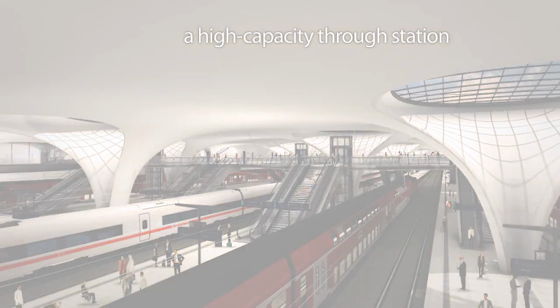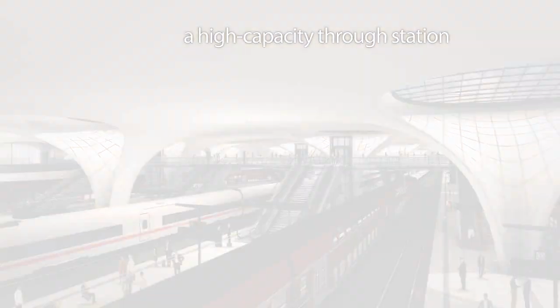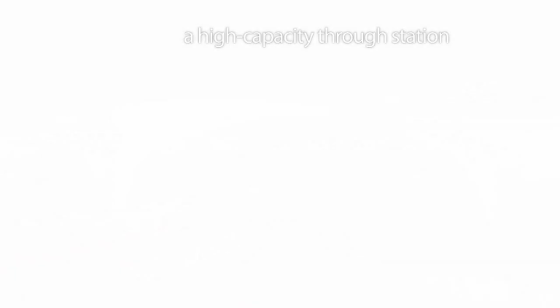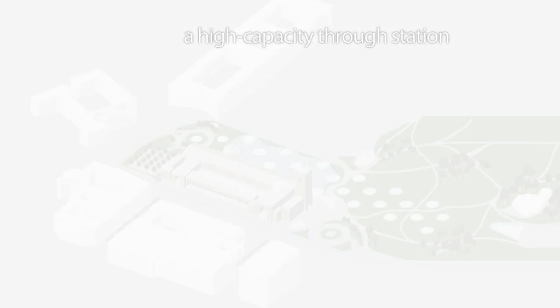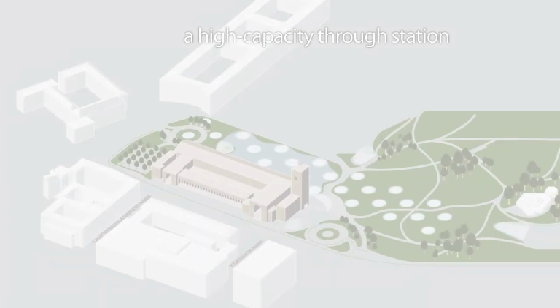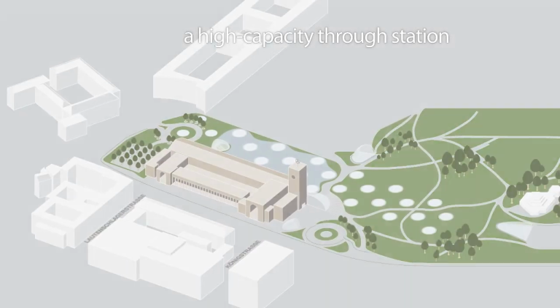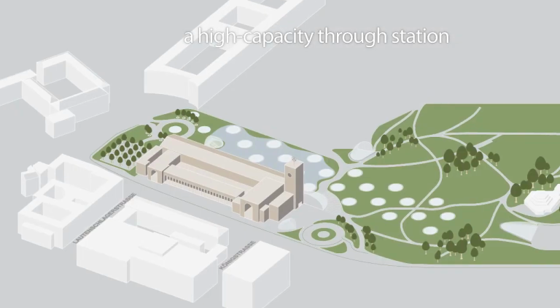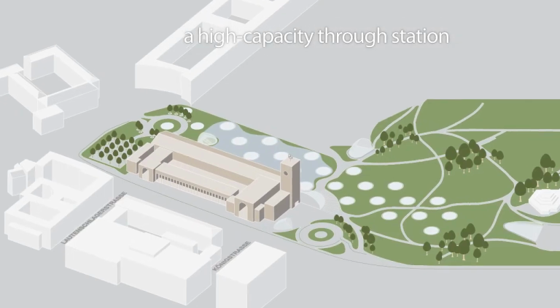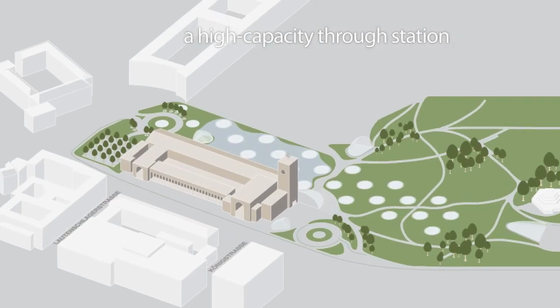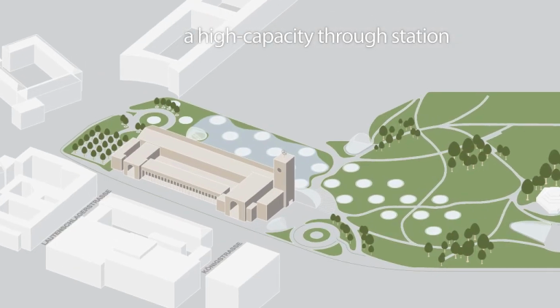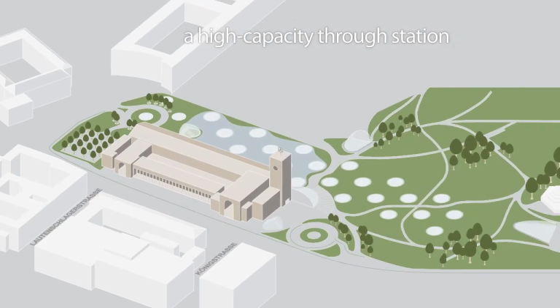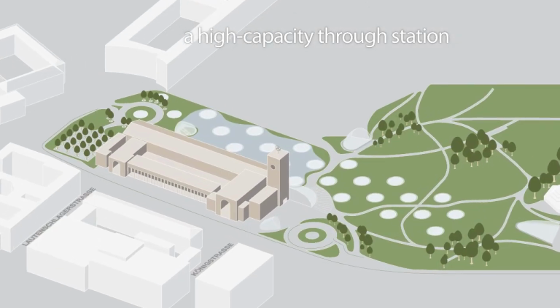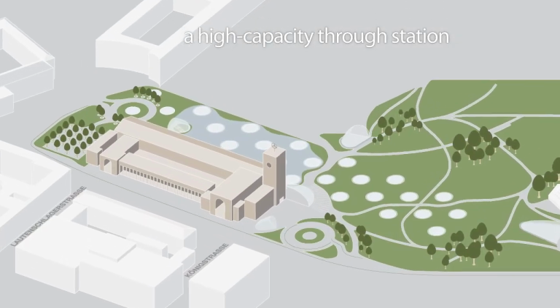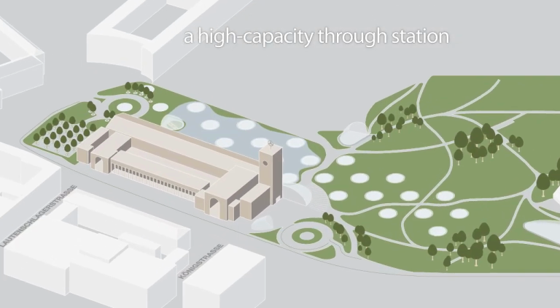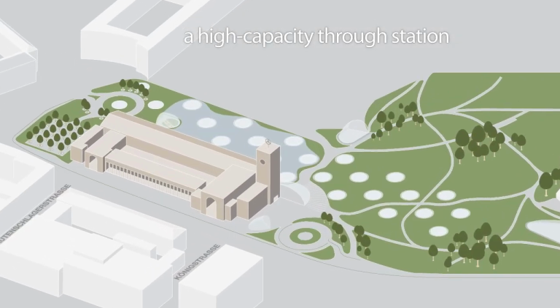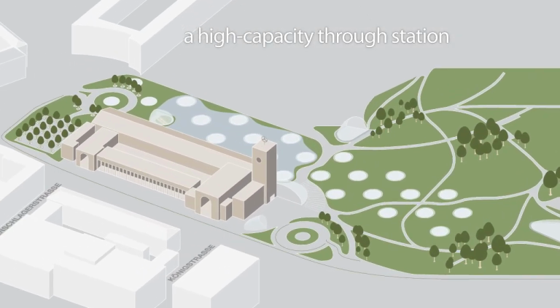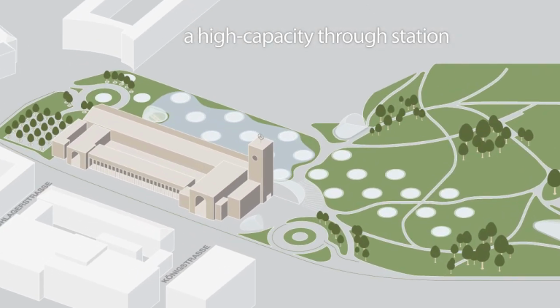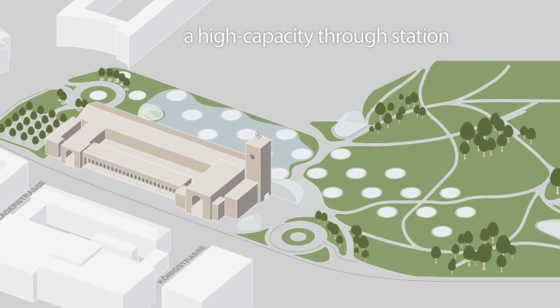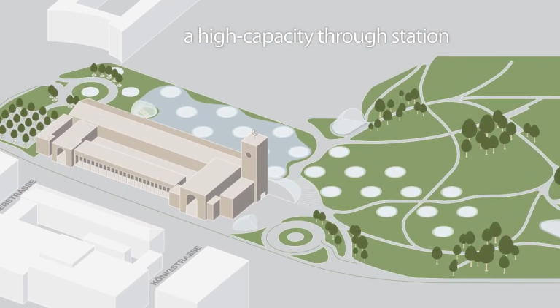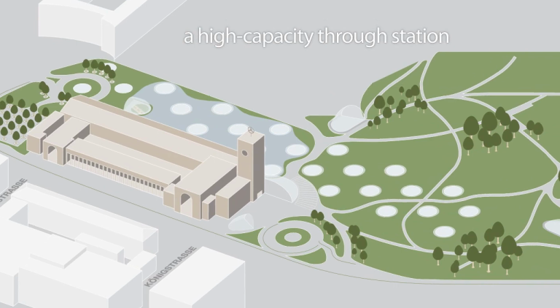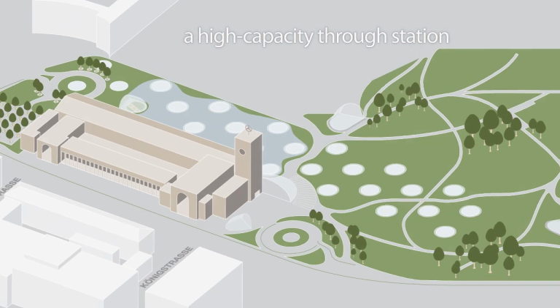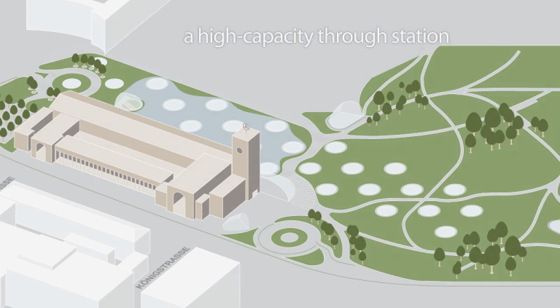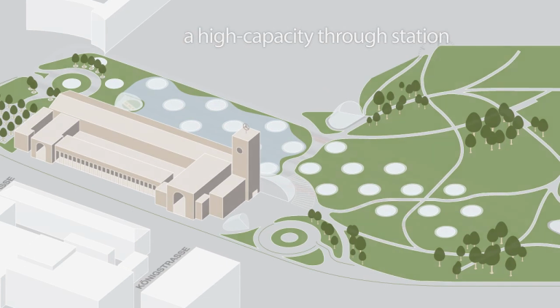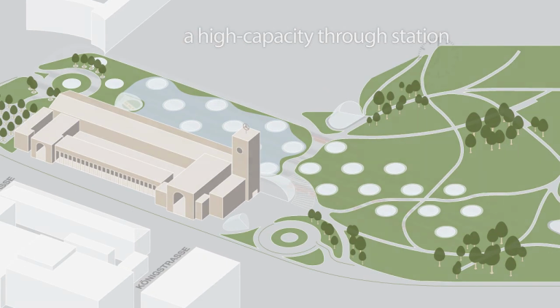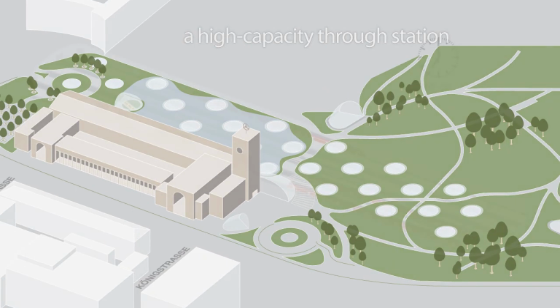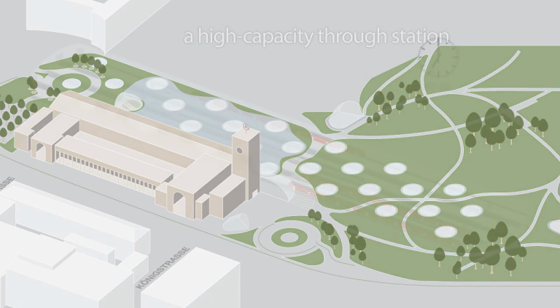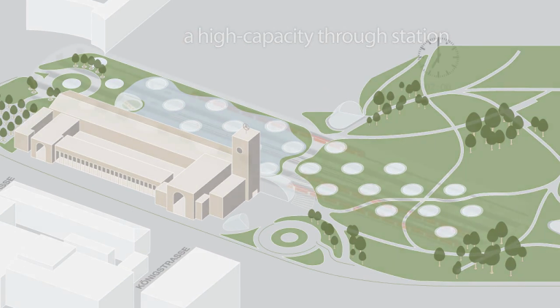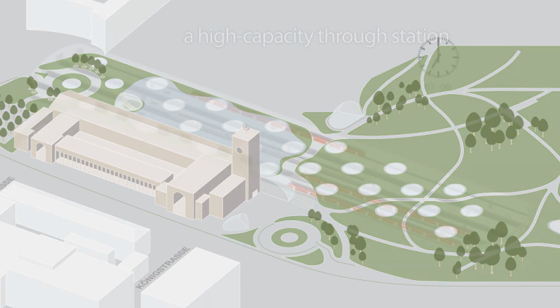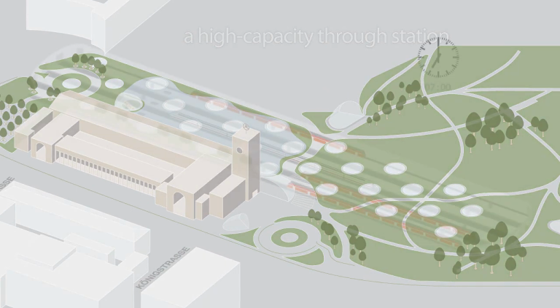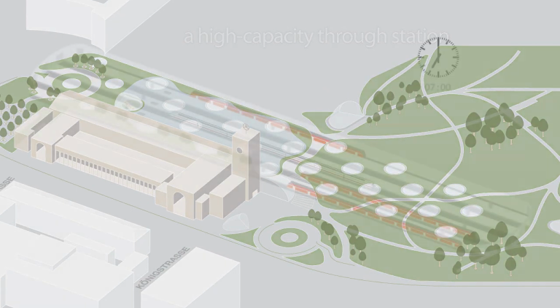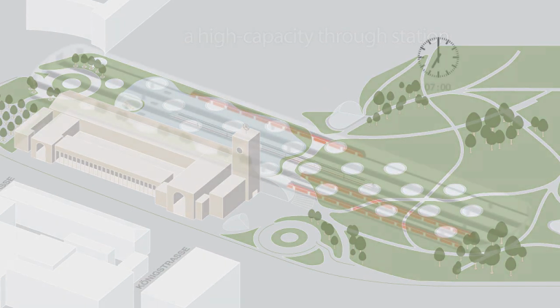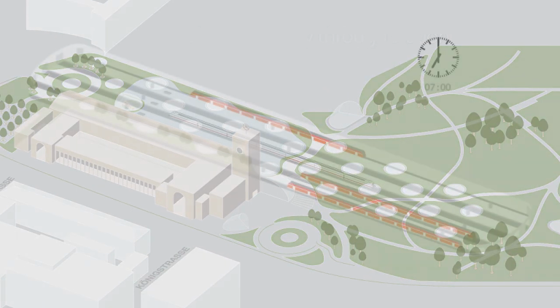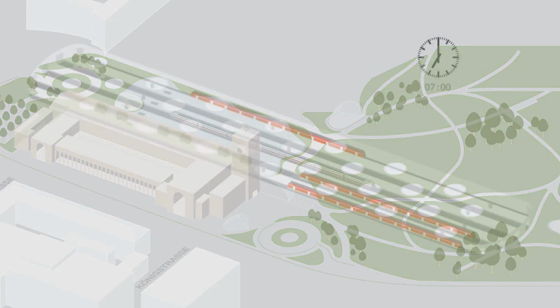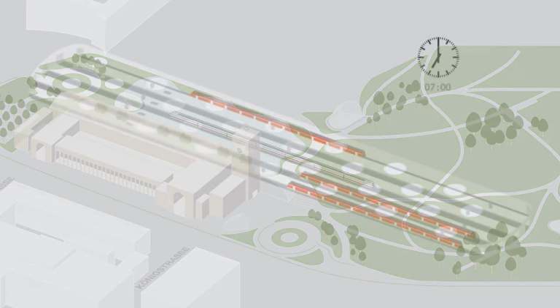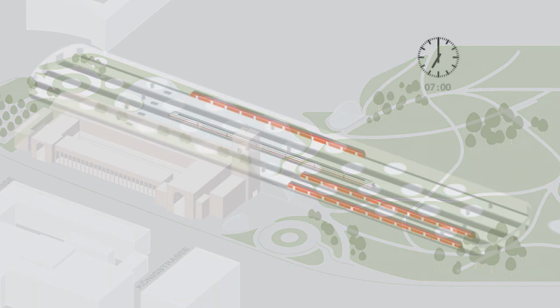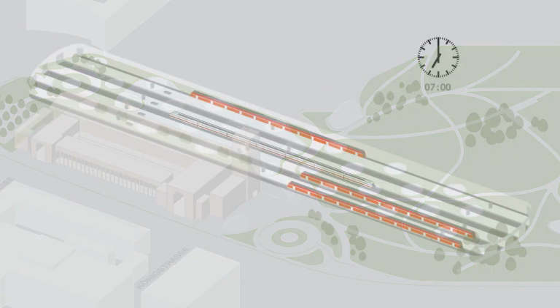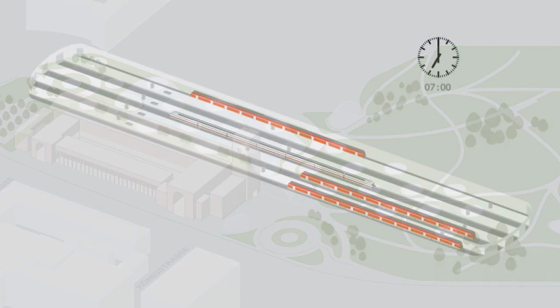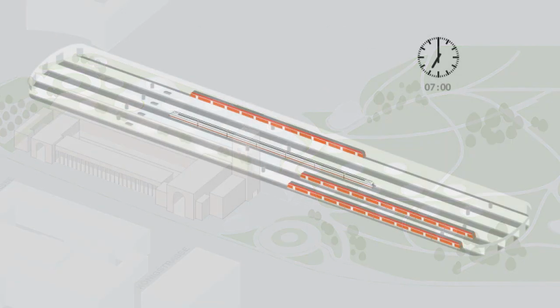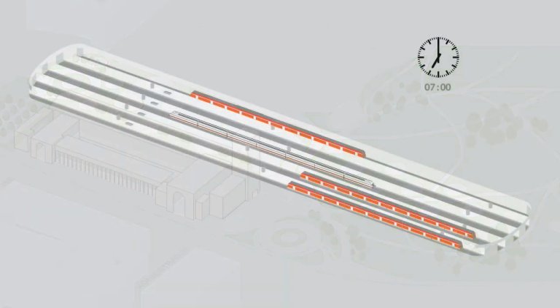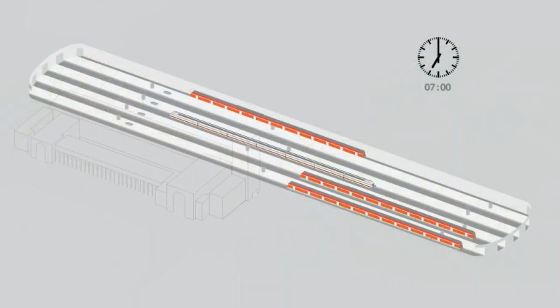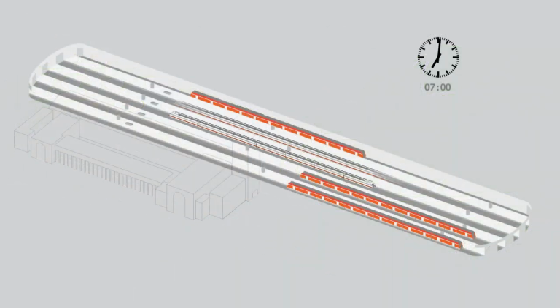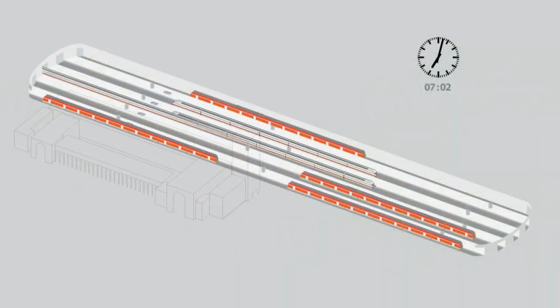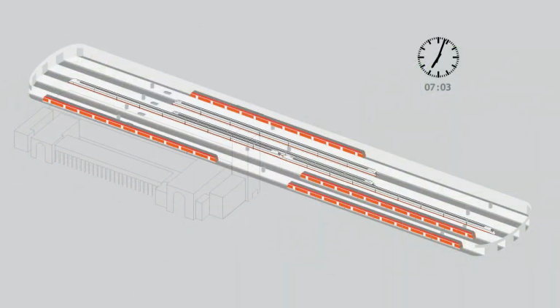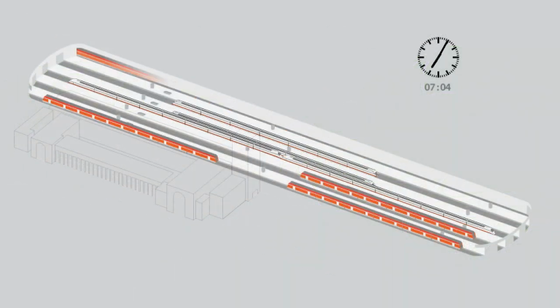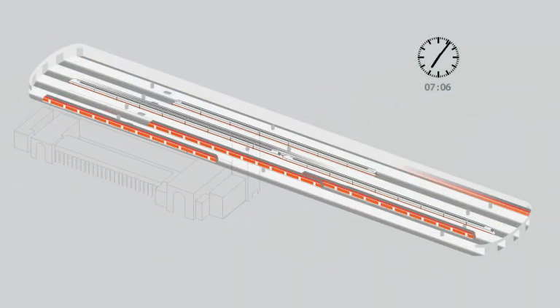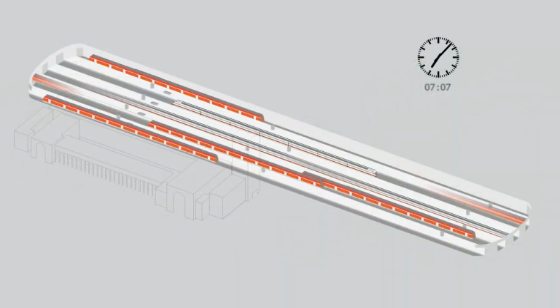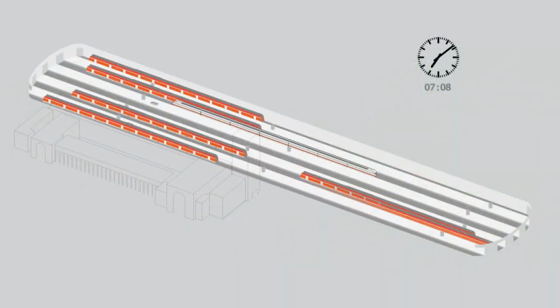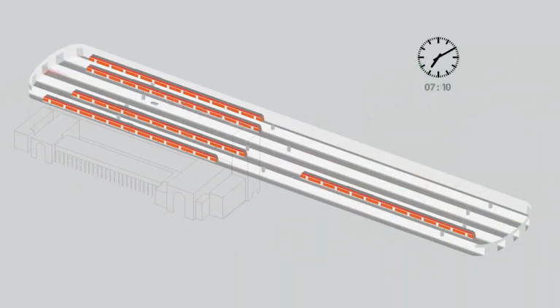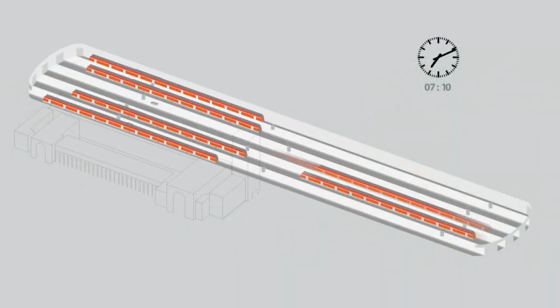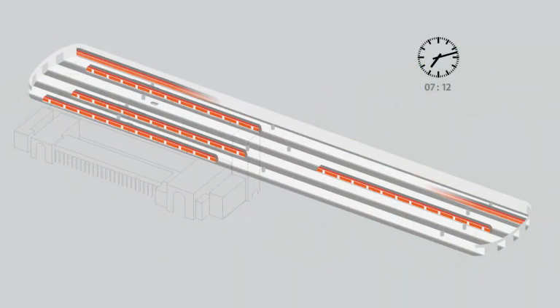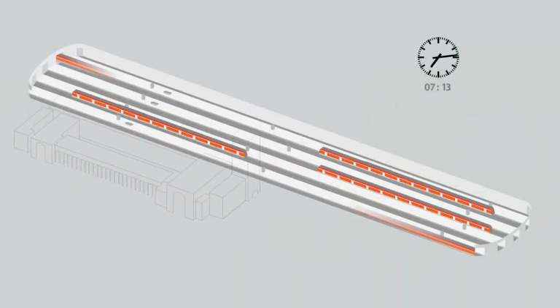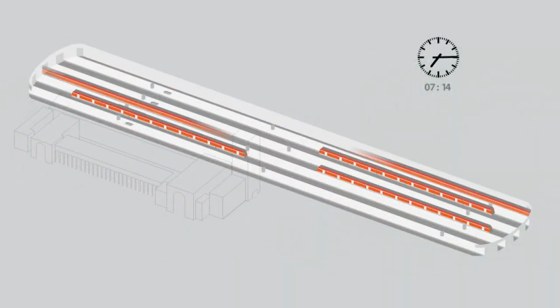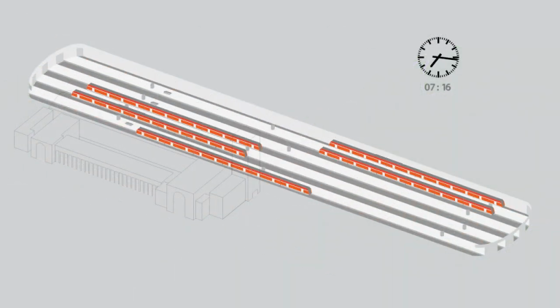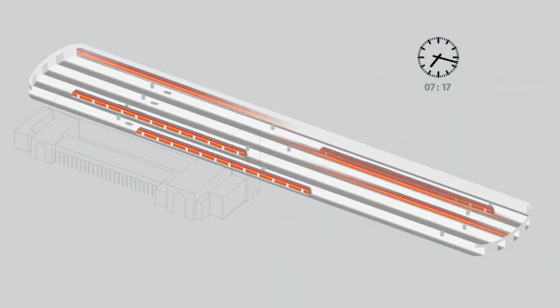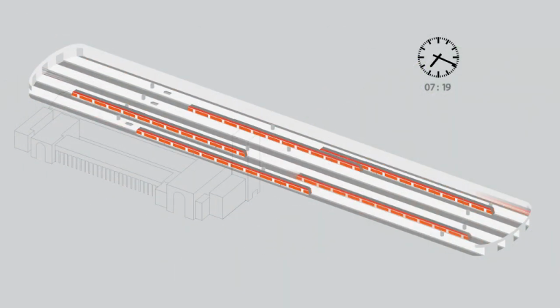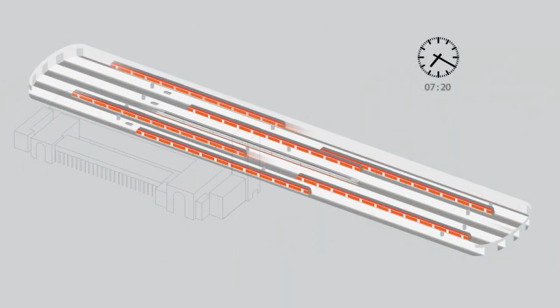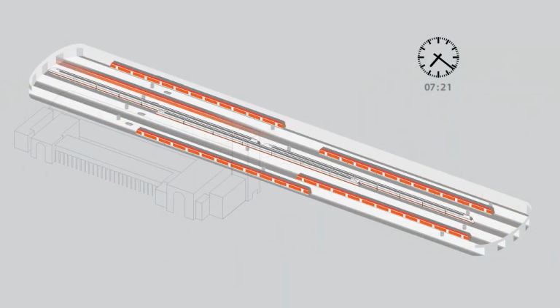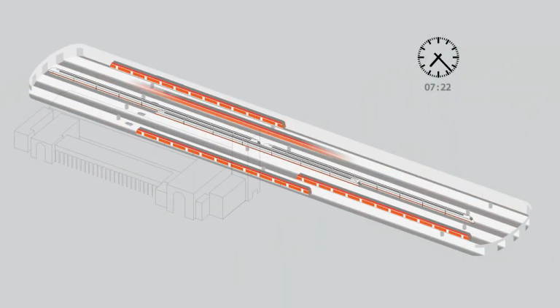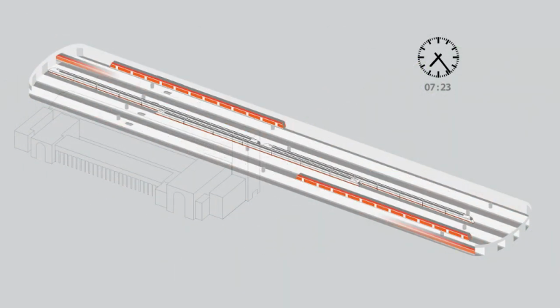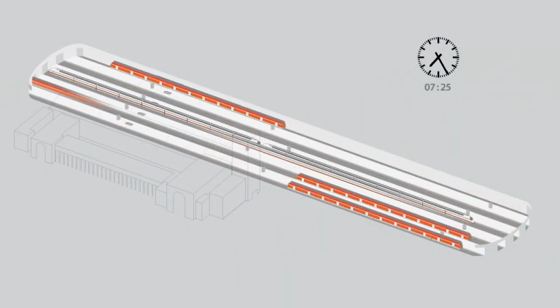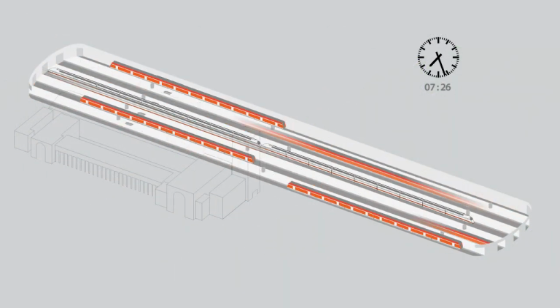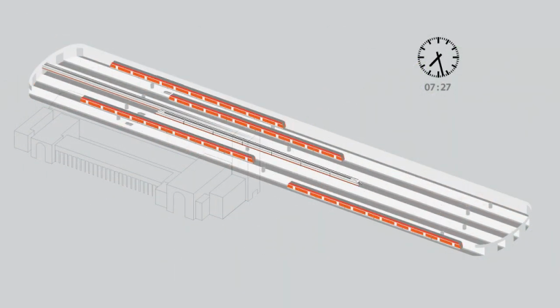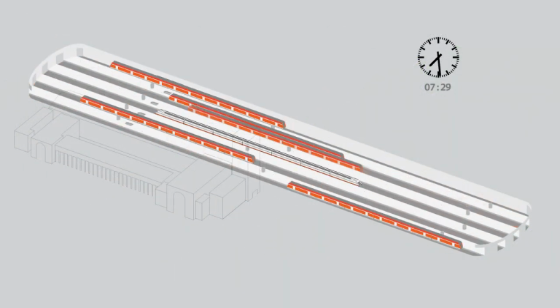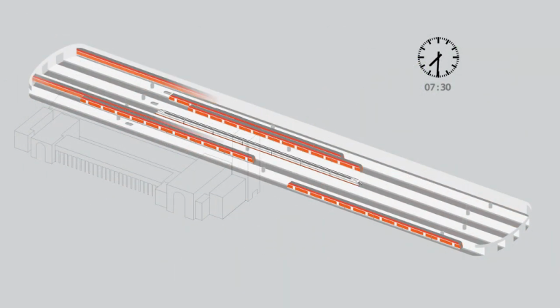The stress test revealed that the new Central Station can easily cope with 49 trains per hour.